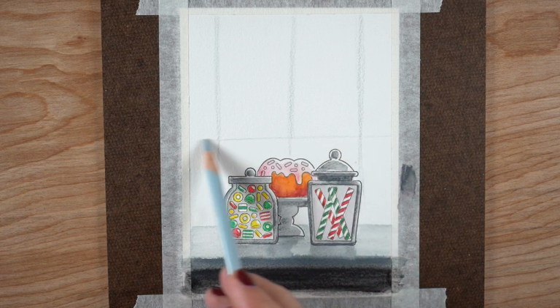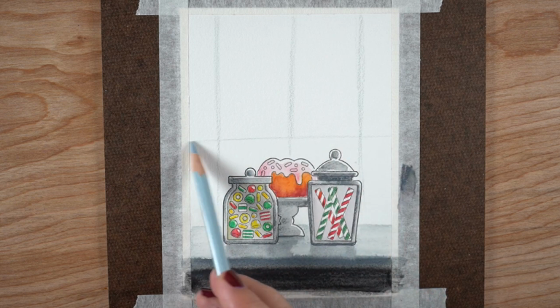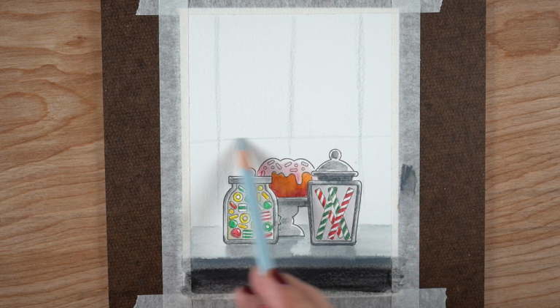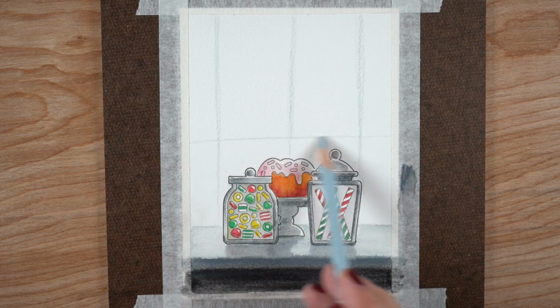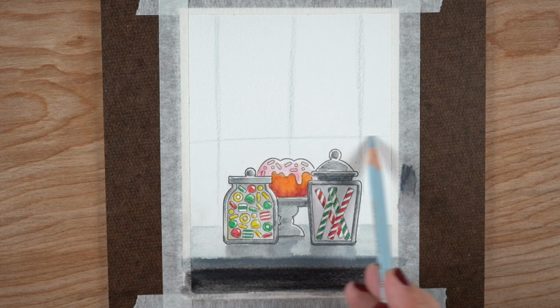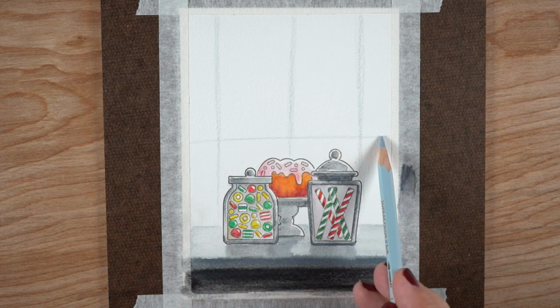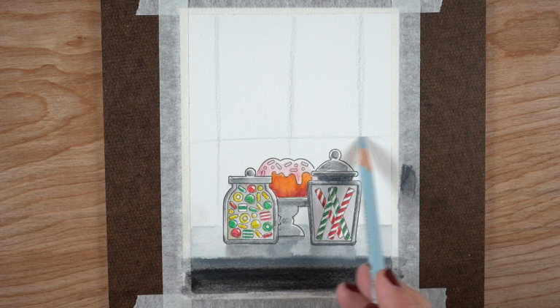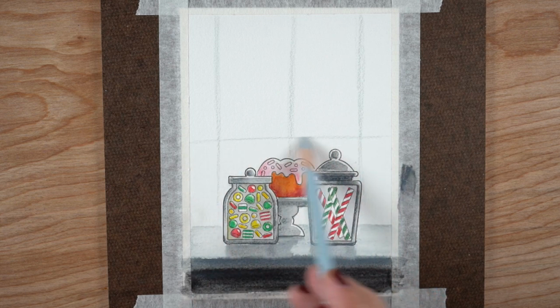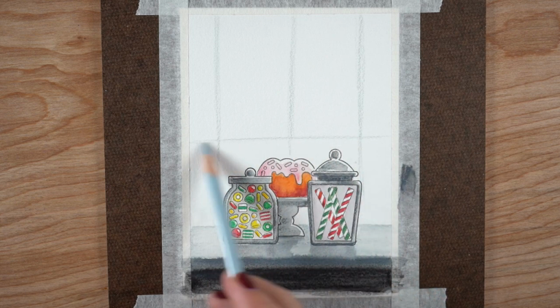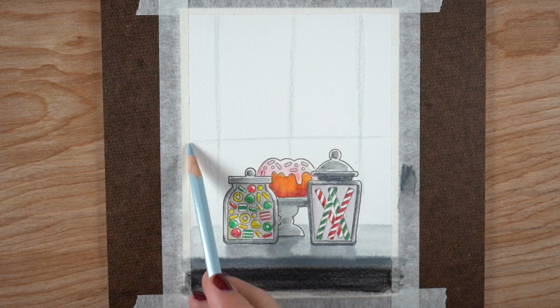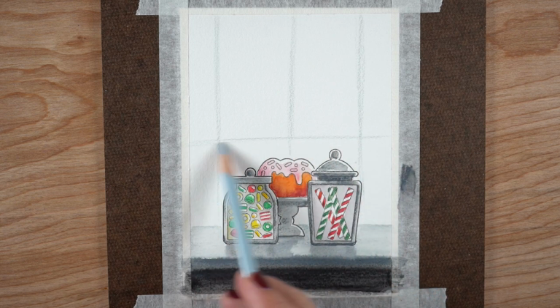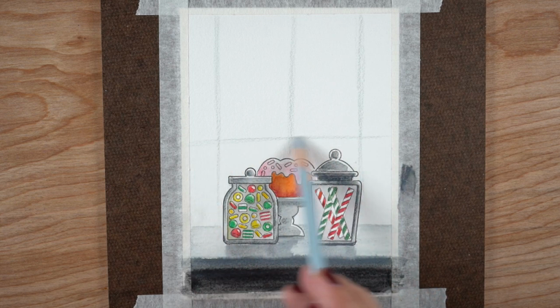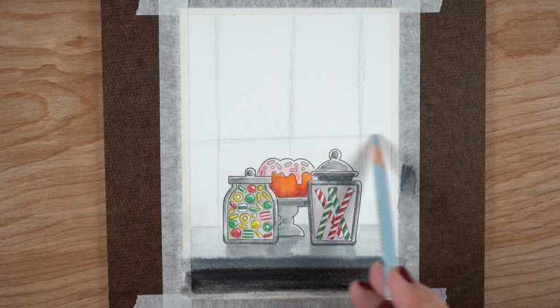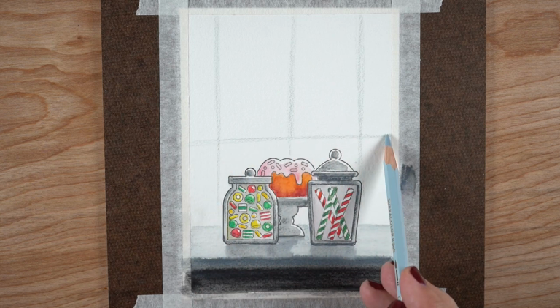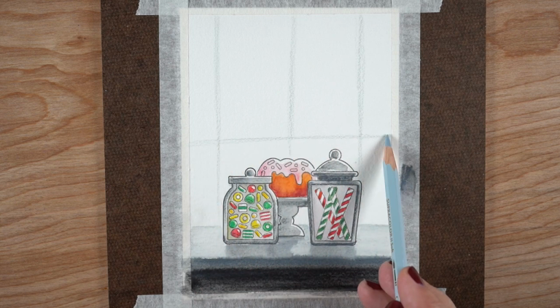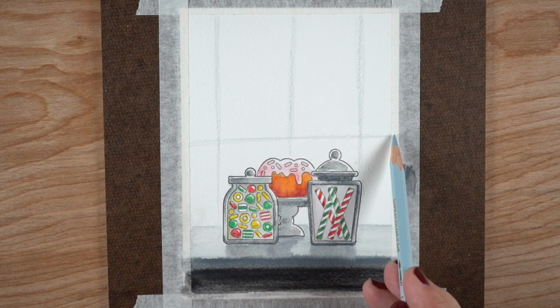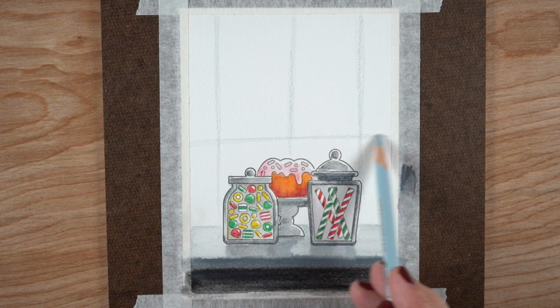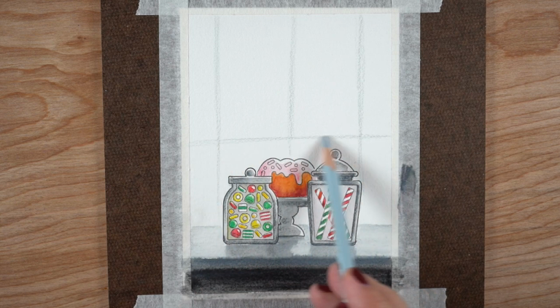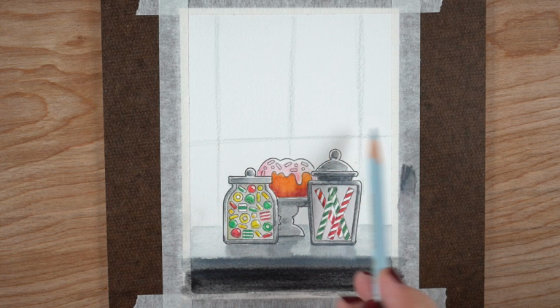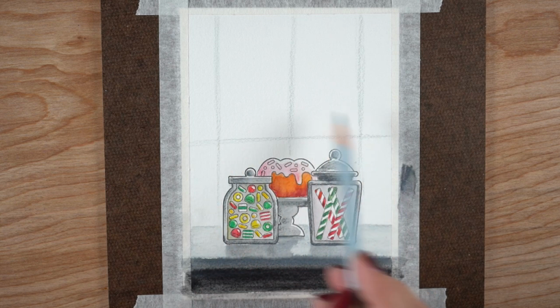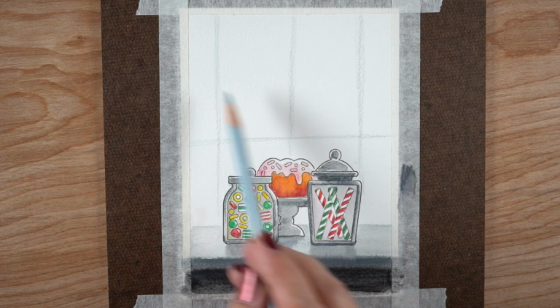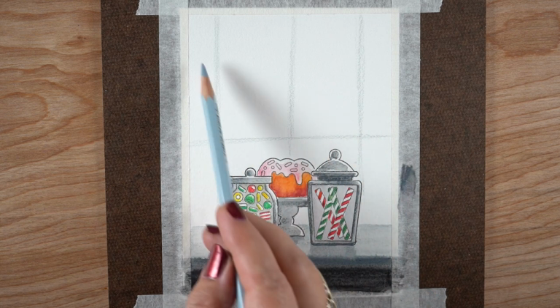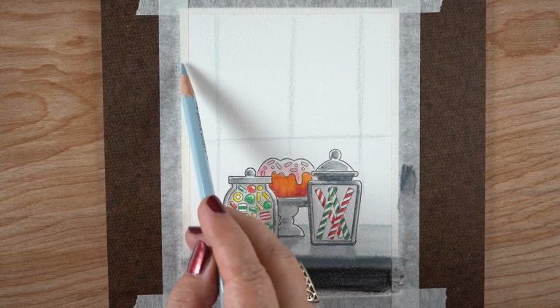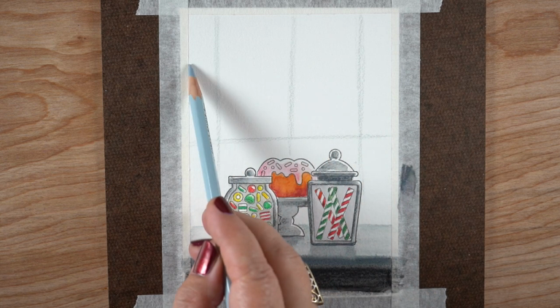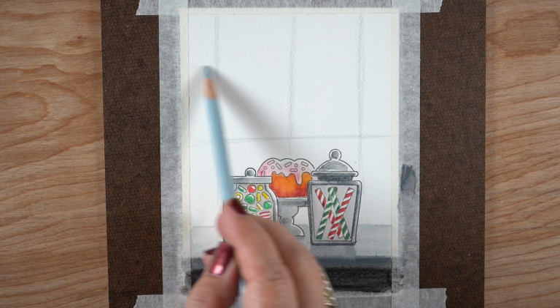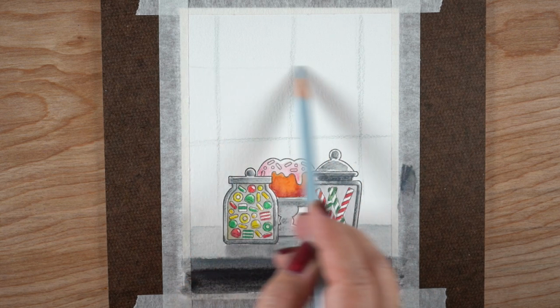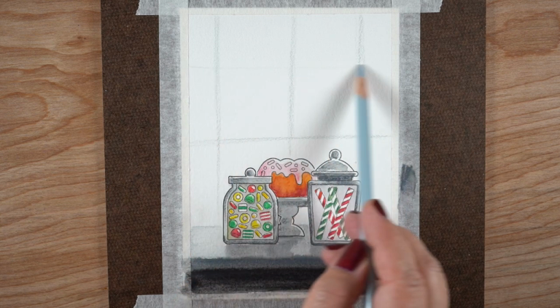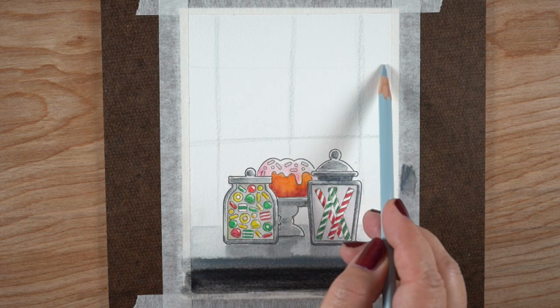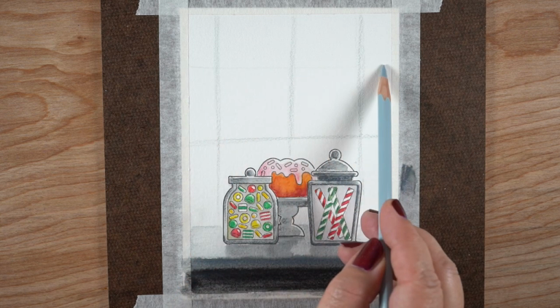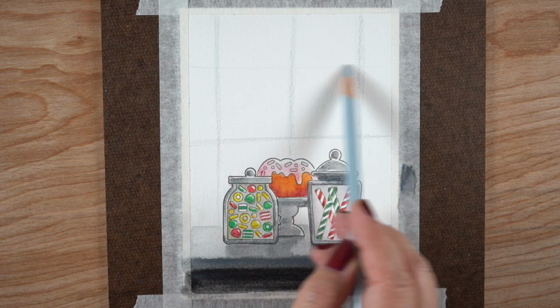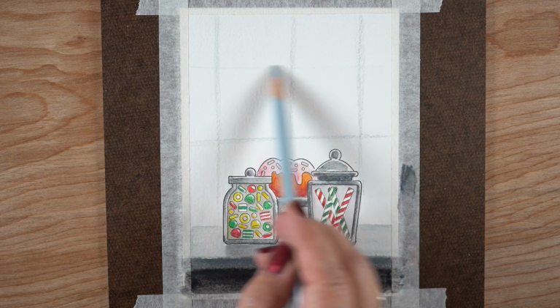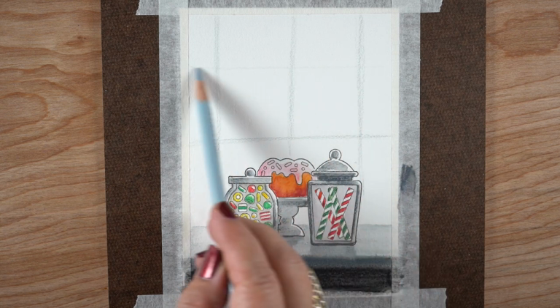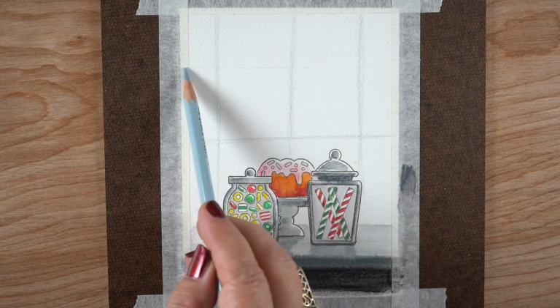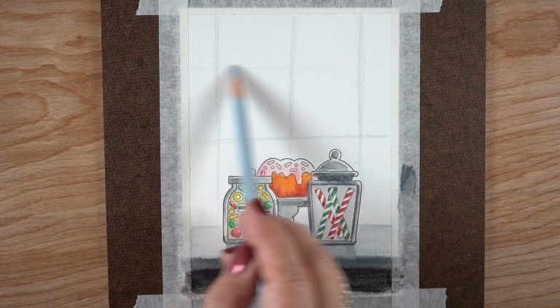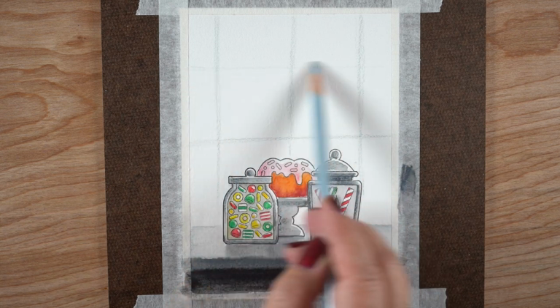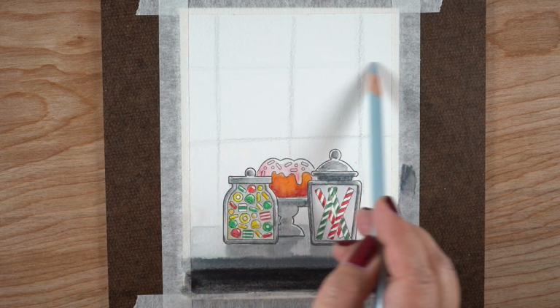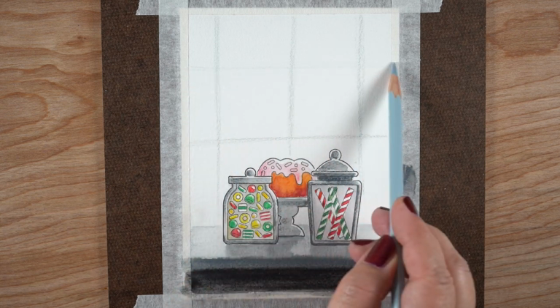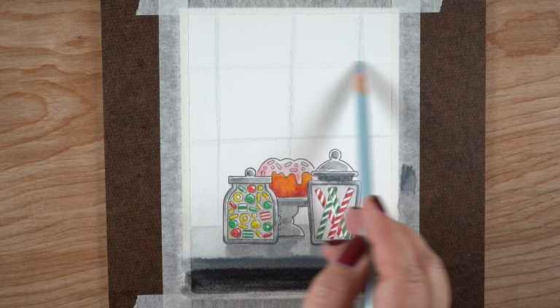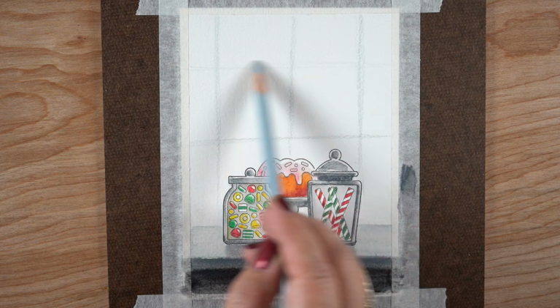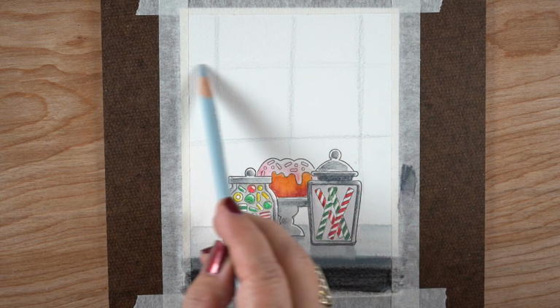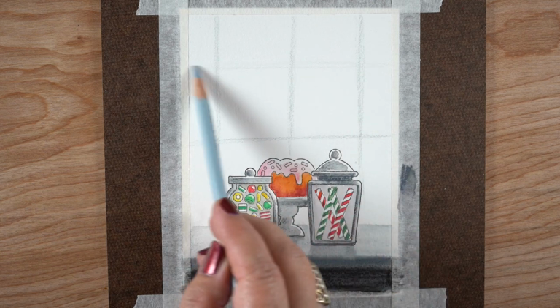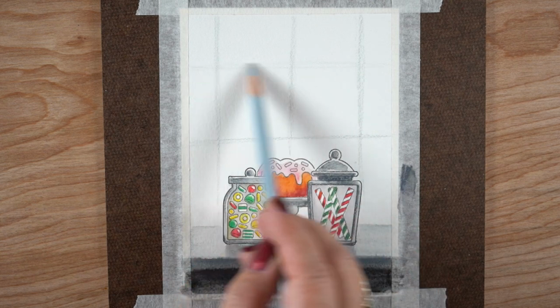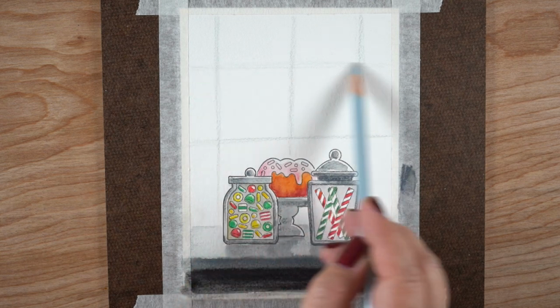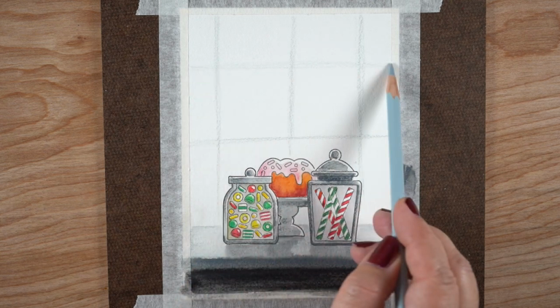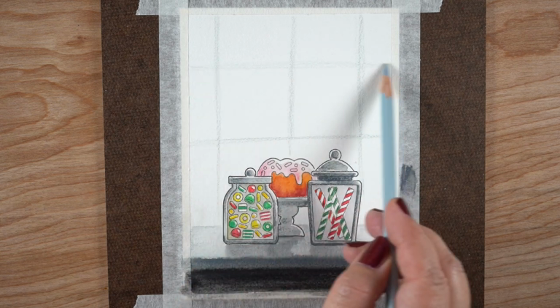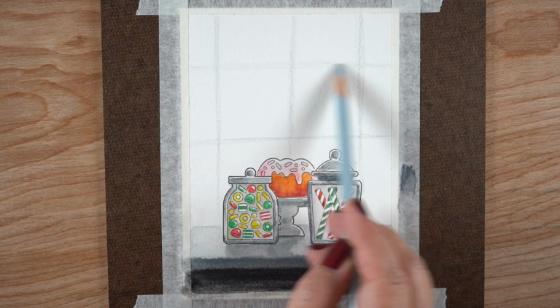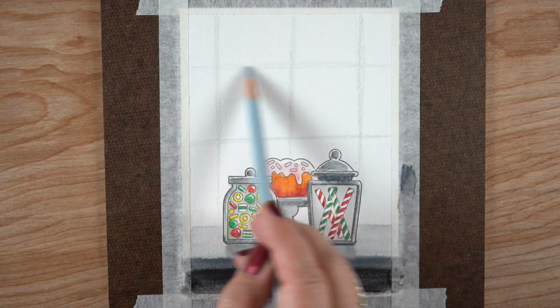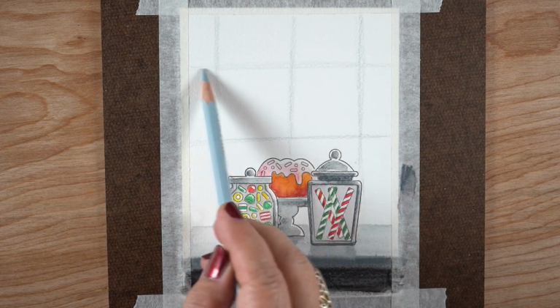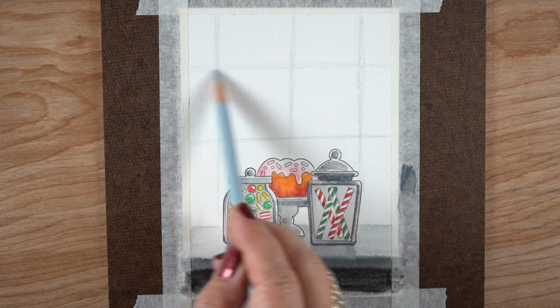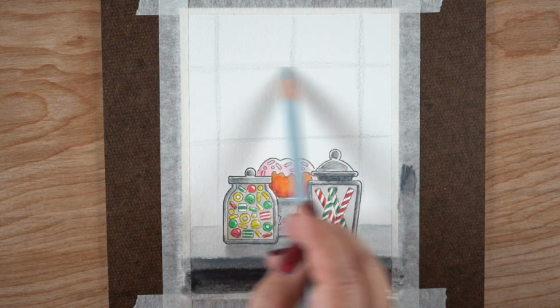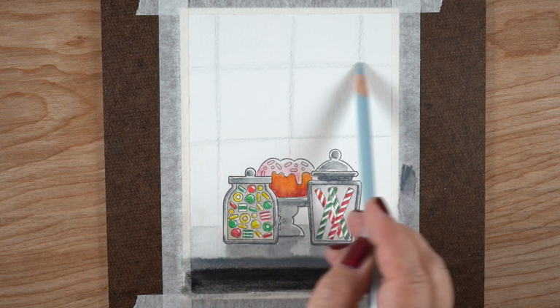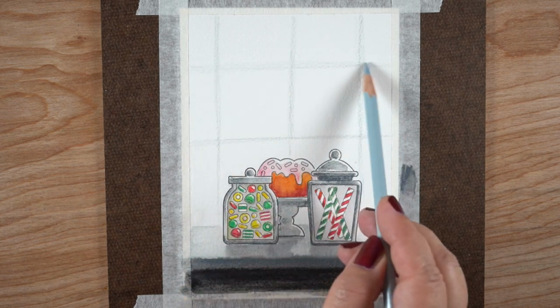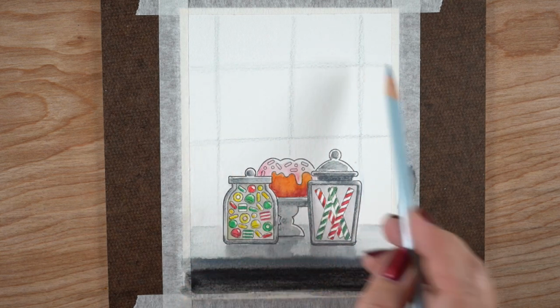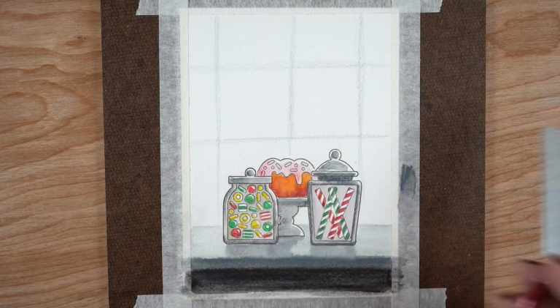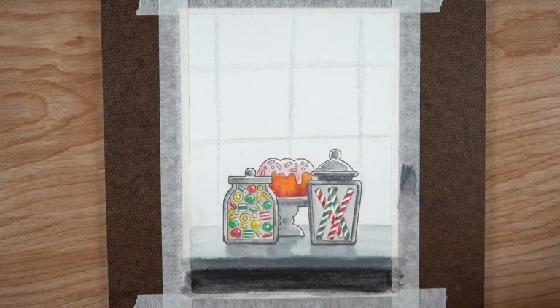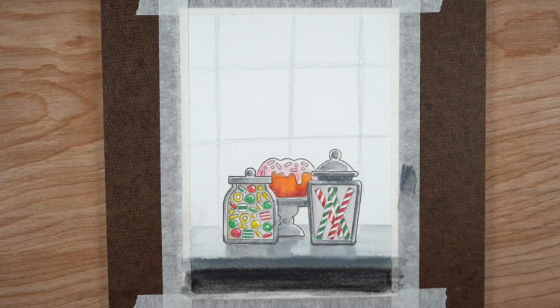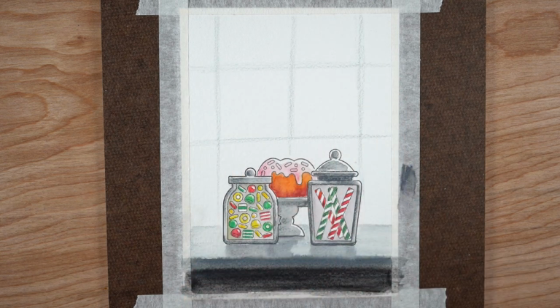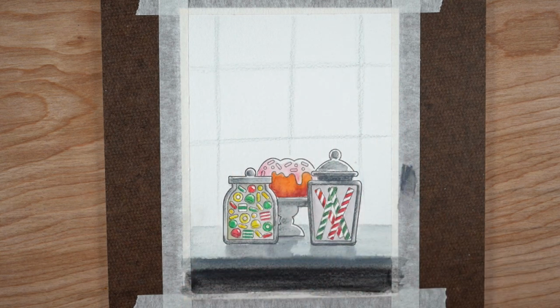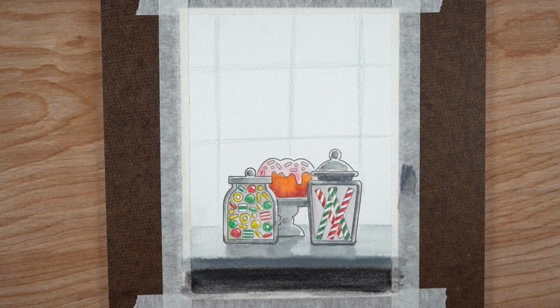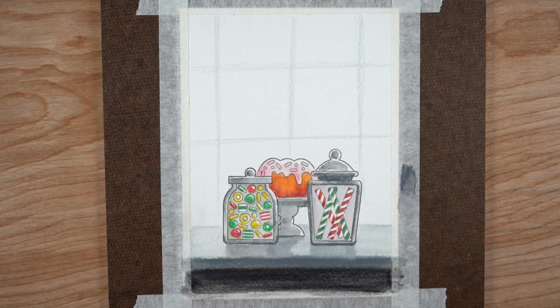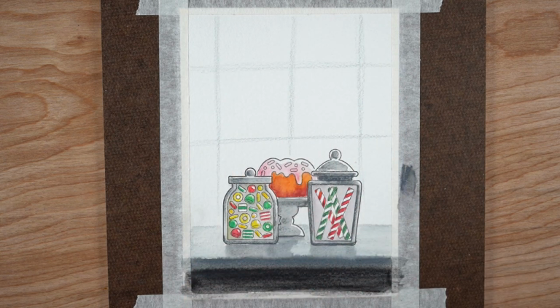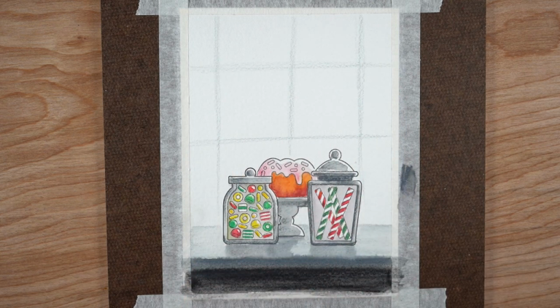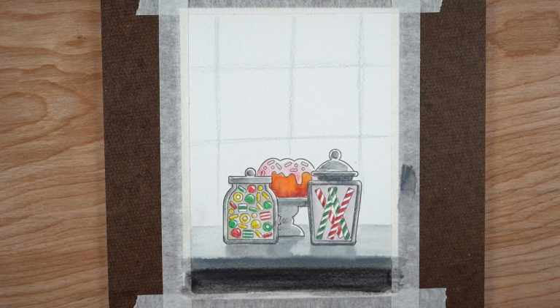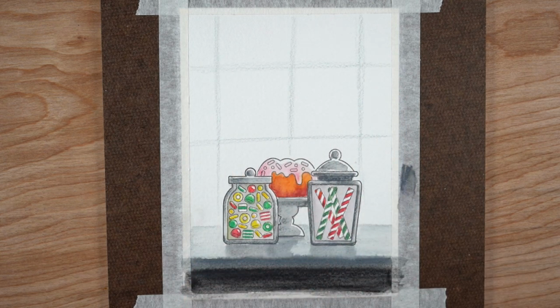I waited just long enough that it didn't go crazy but I got a nice soft edge. If you want a soft edge, paint areas while they're still a little bit damp and they'll blend together. I used the pigment left on my brush to make reflections underneath each of the jars.